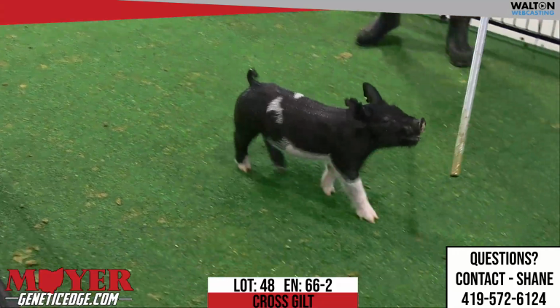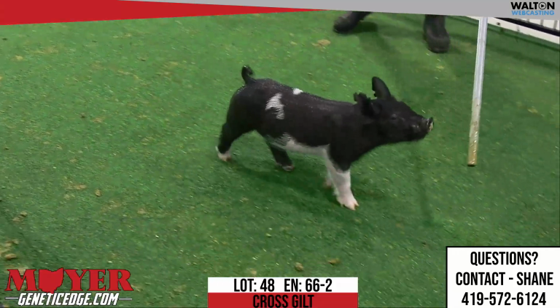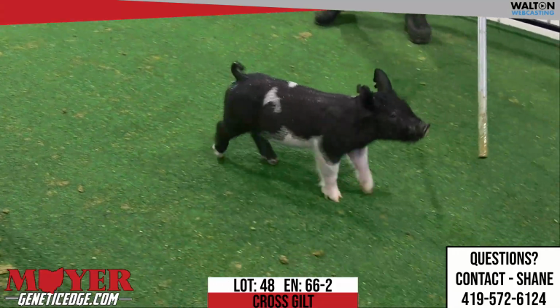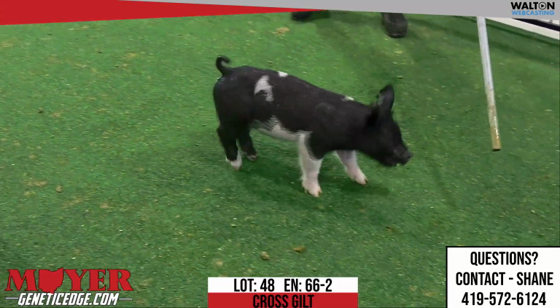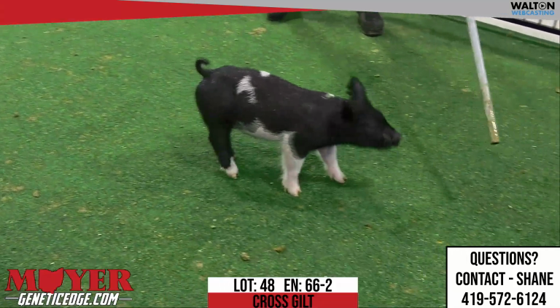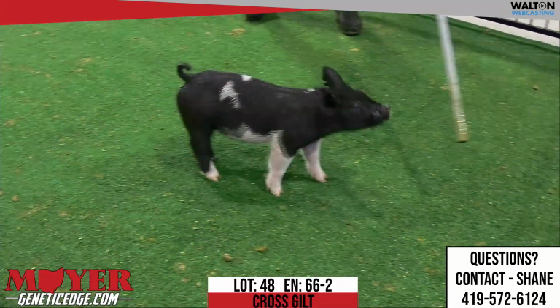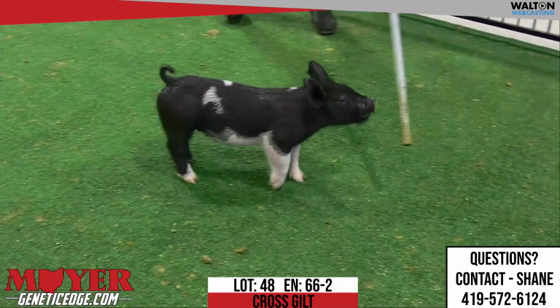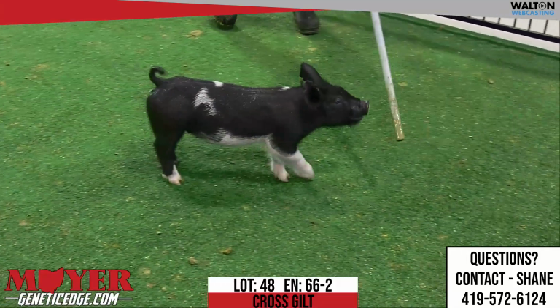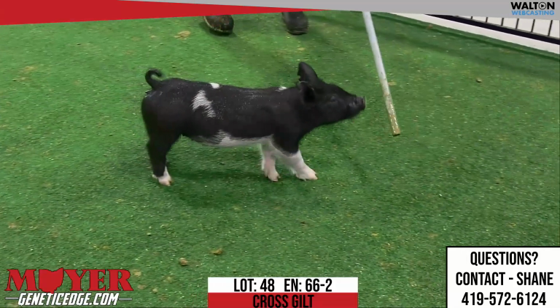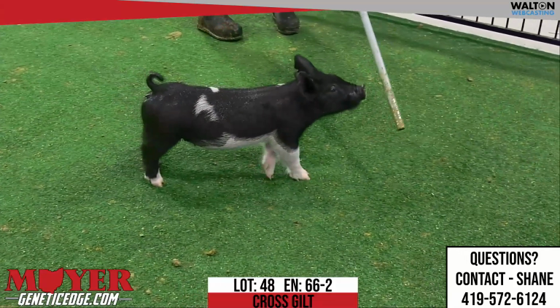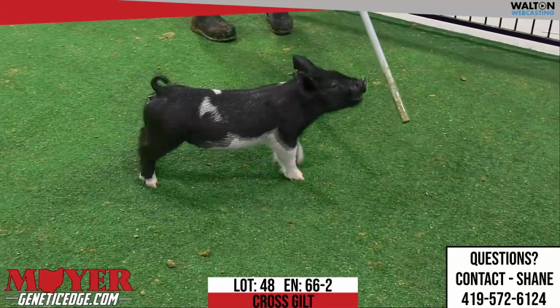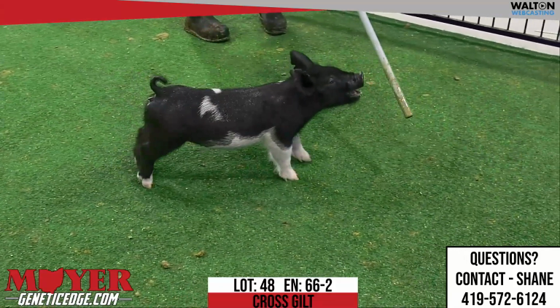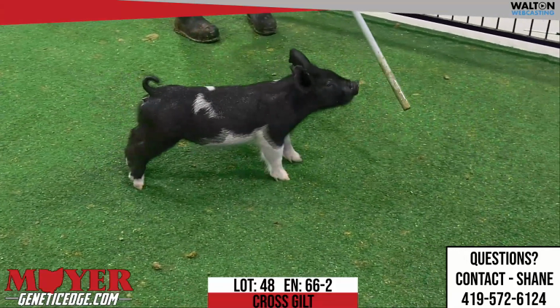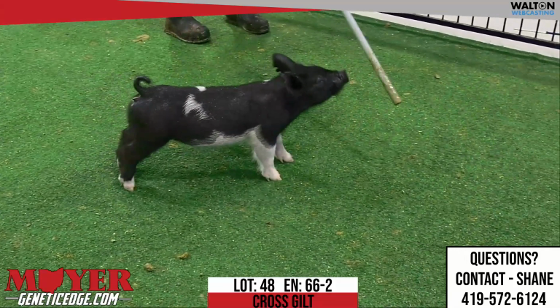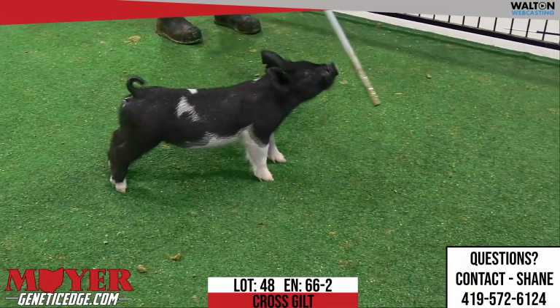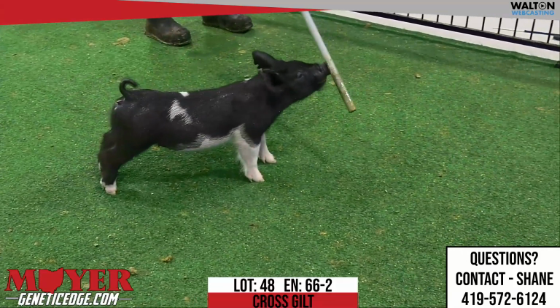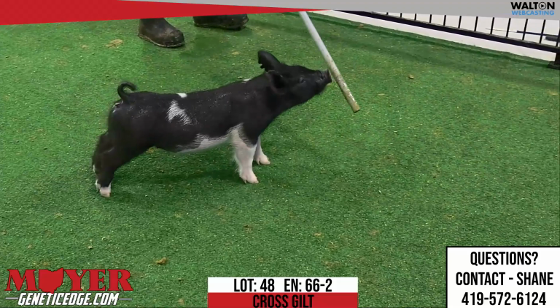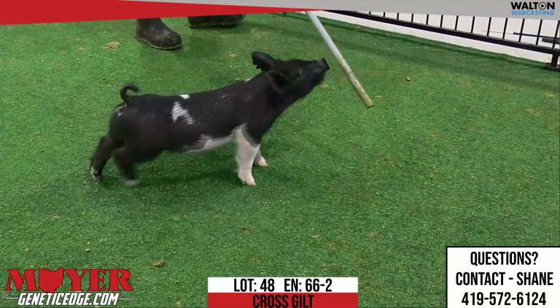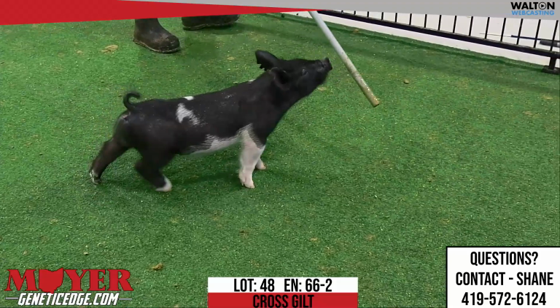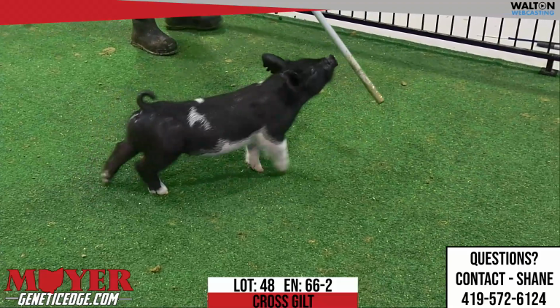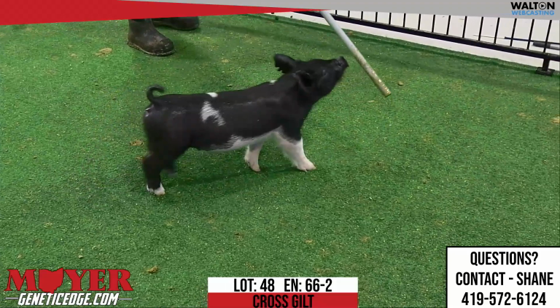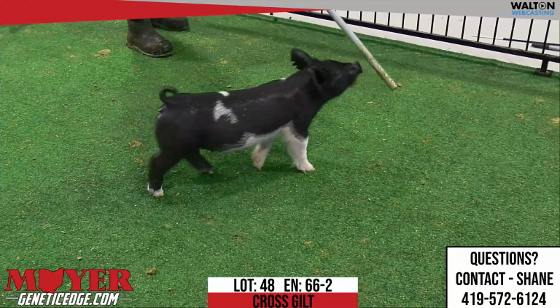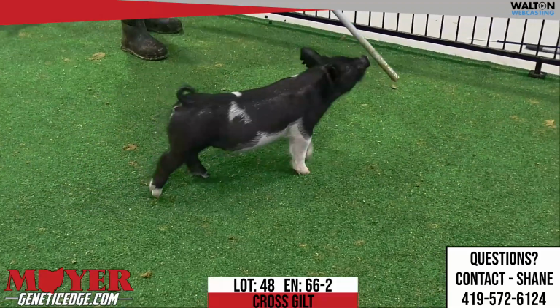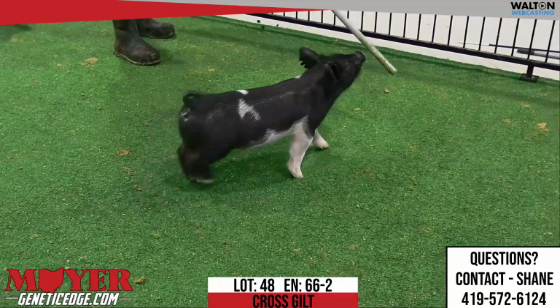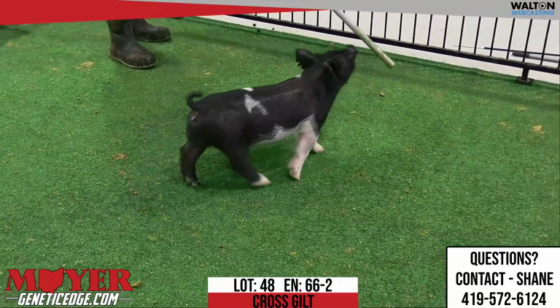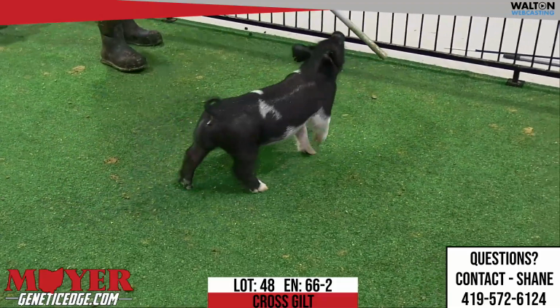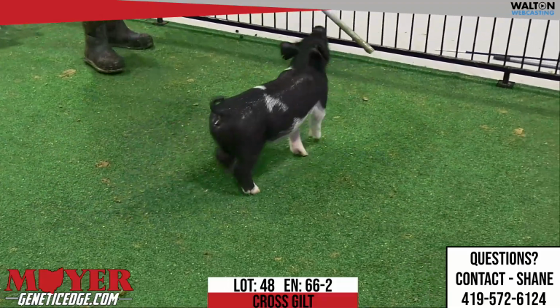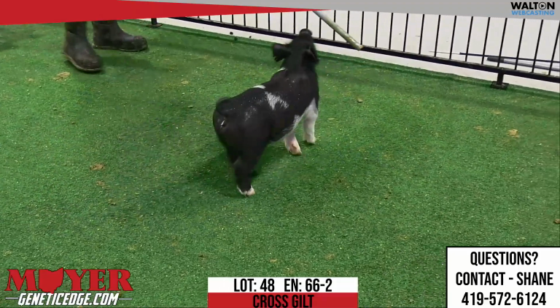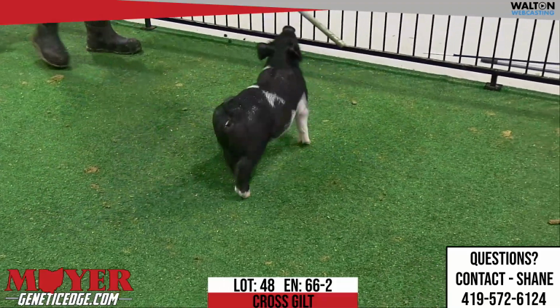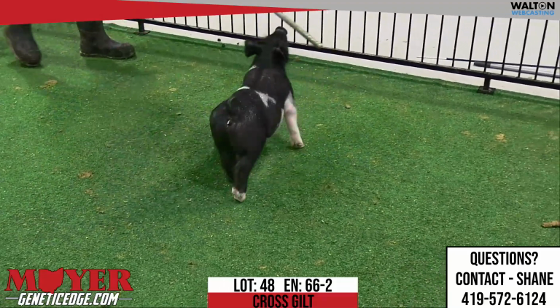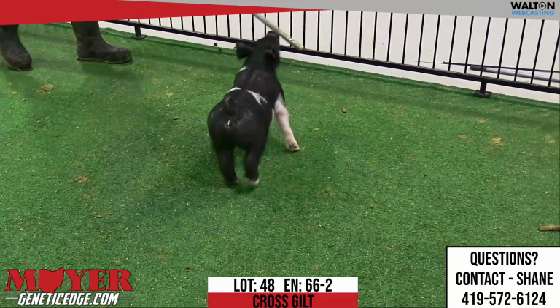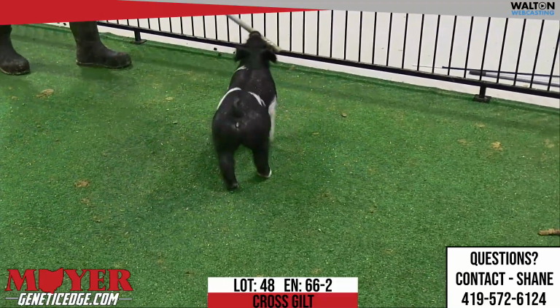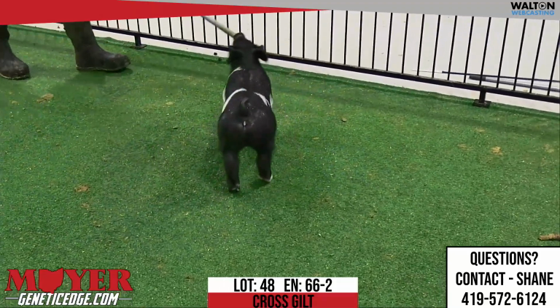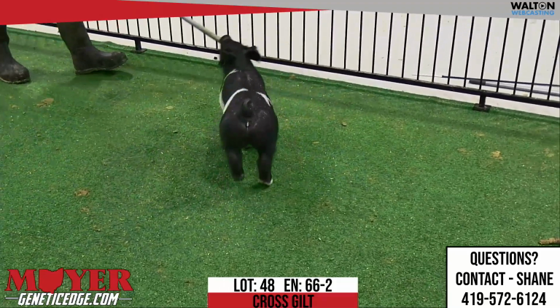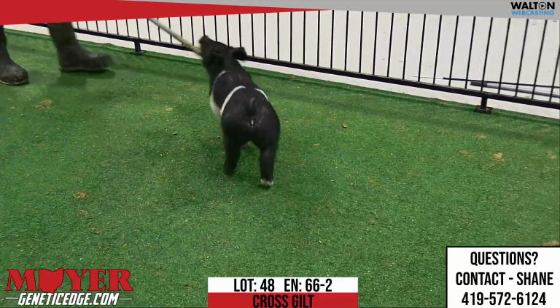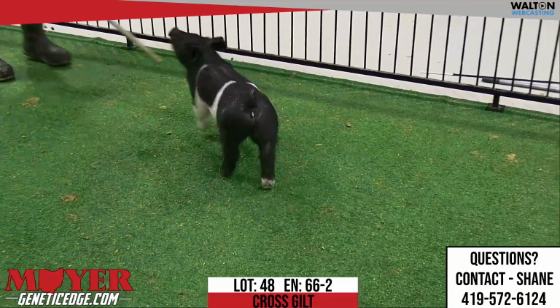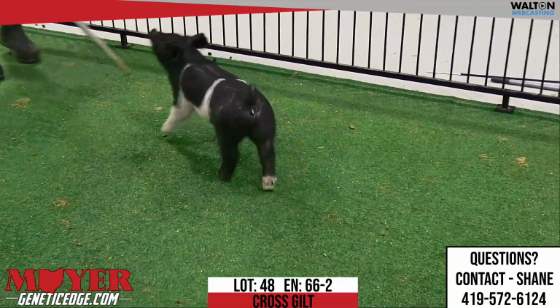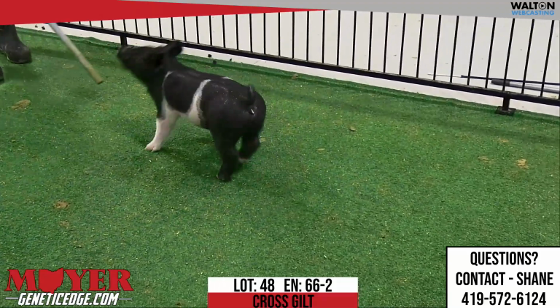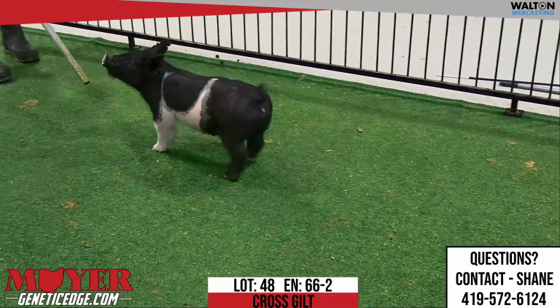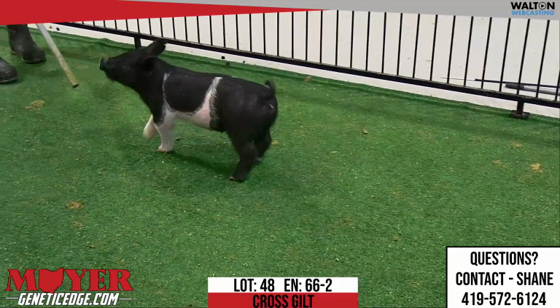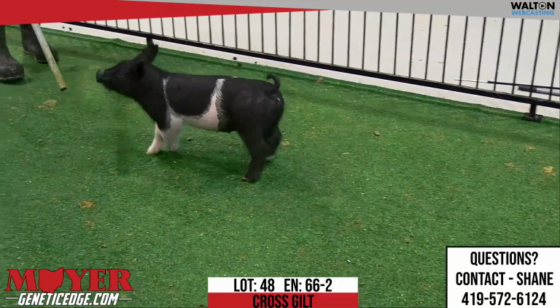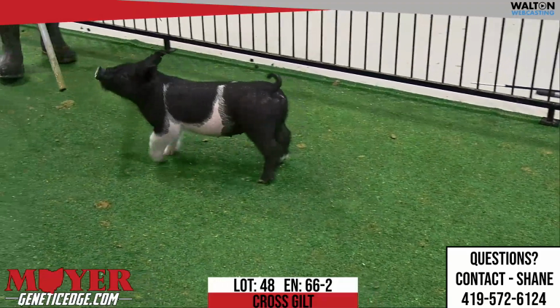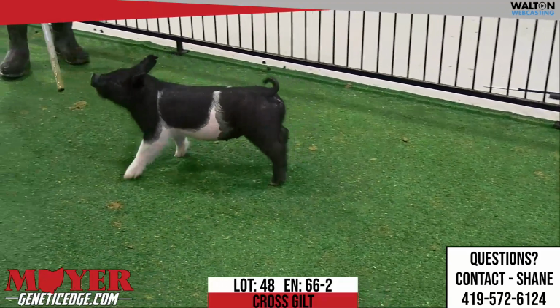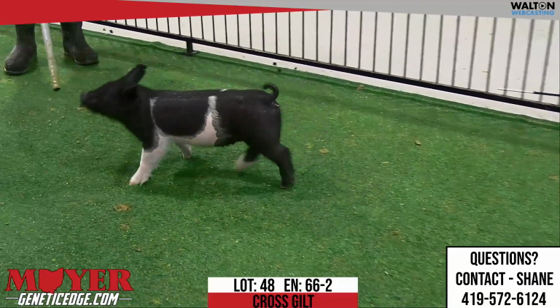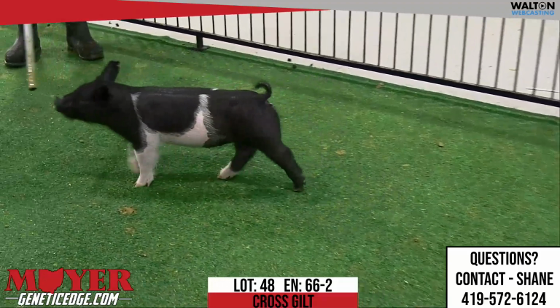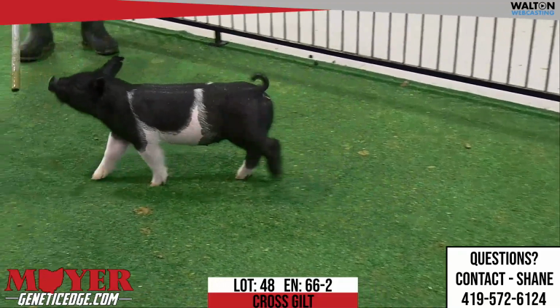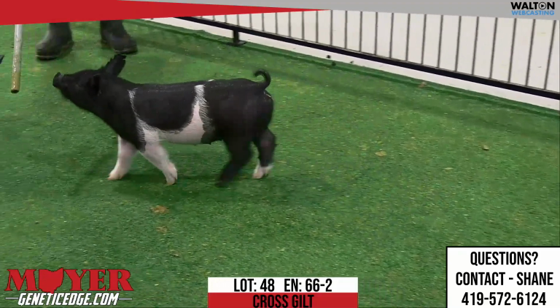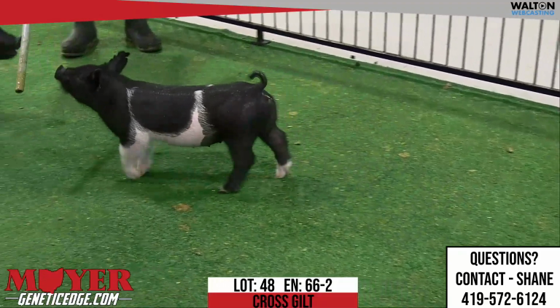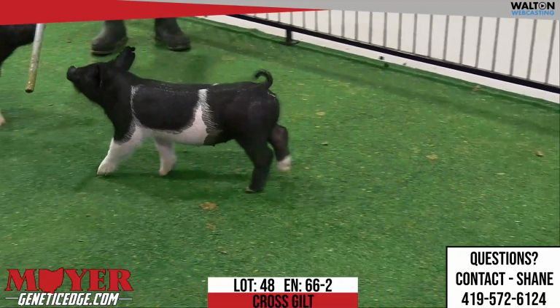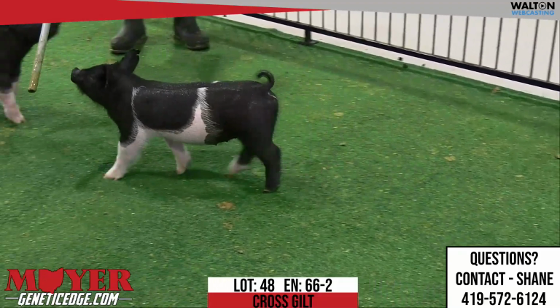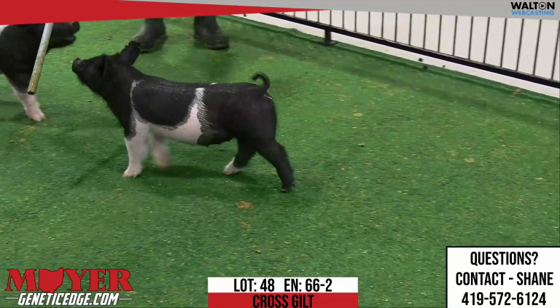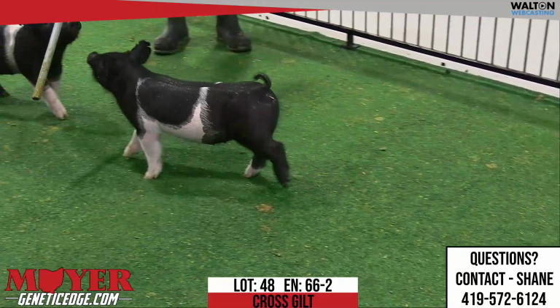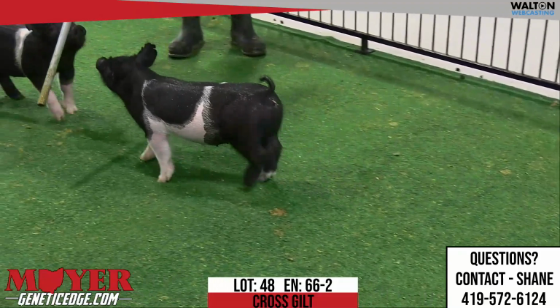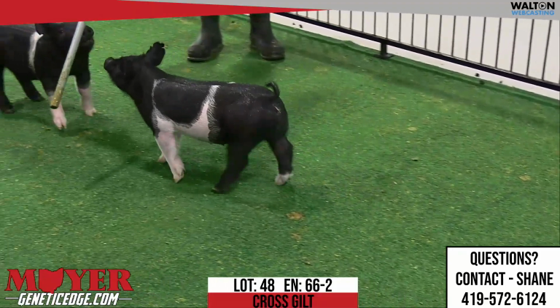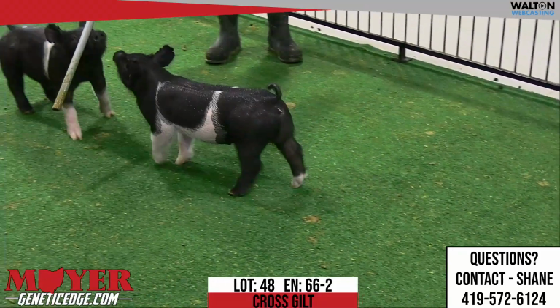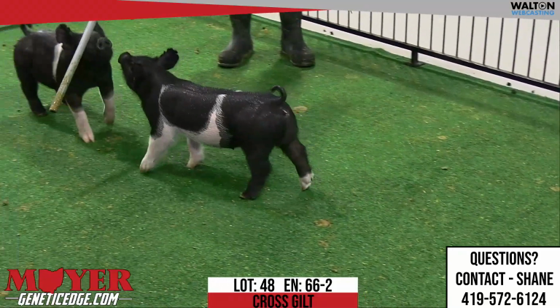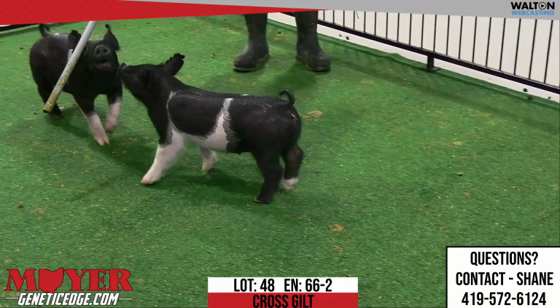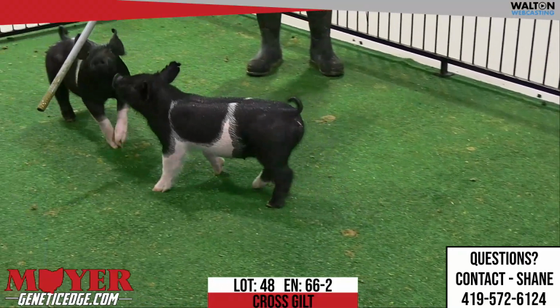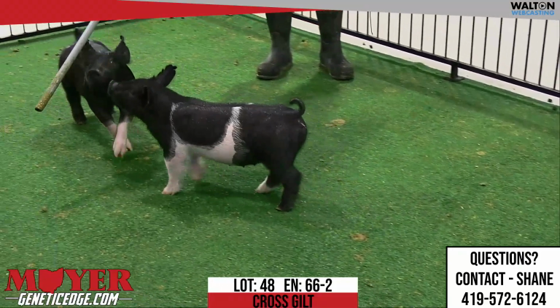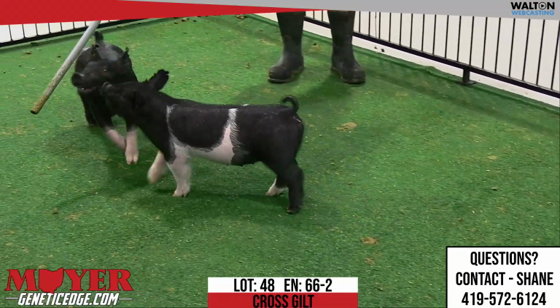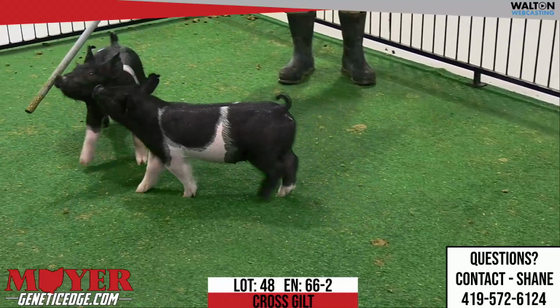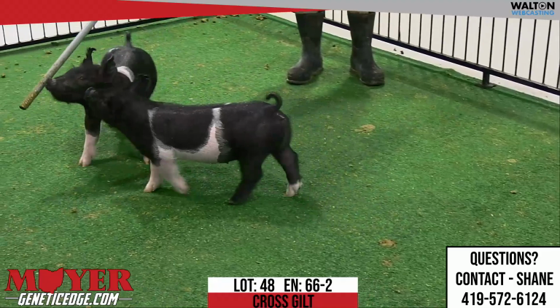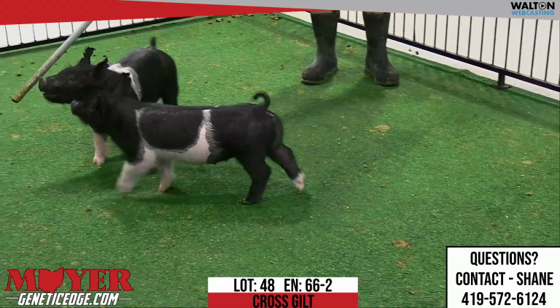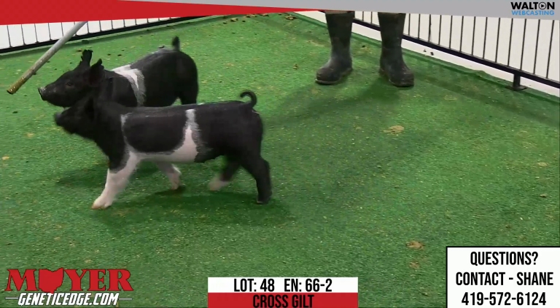66-2, lot 48 is a shame on me, back on that backdrop and throw a little bit of that punch in there with it.